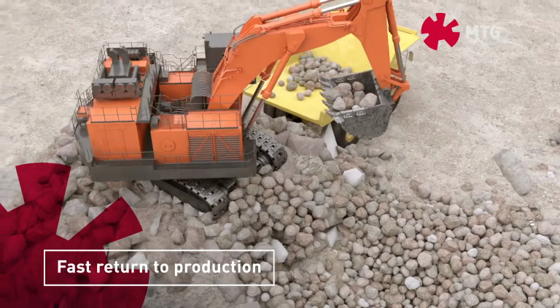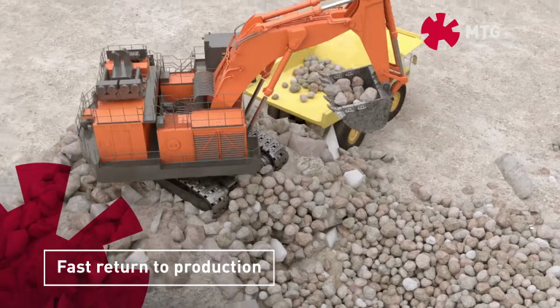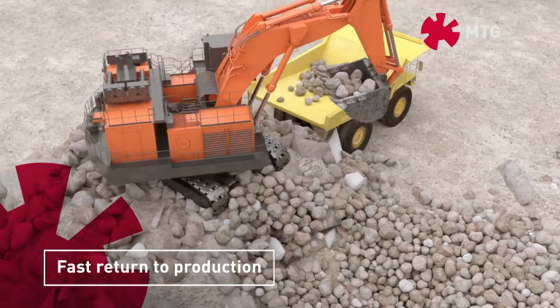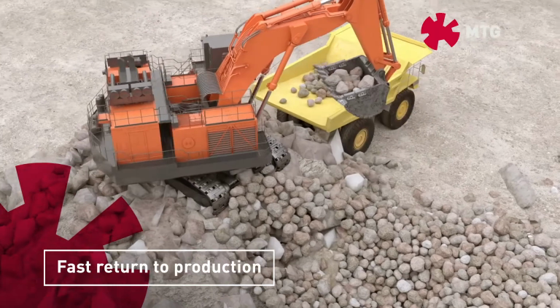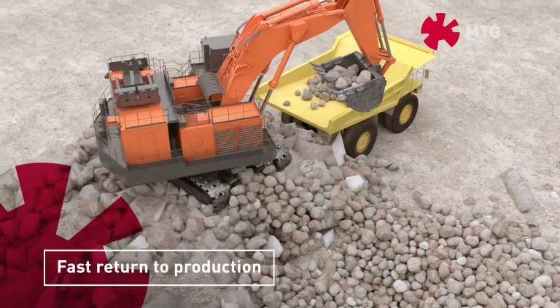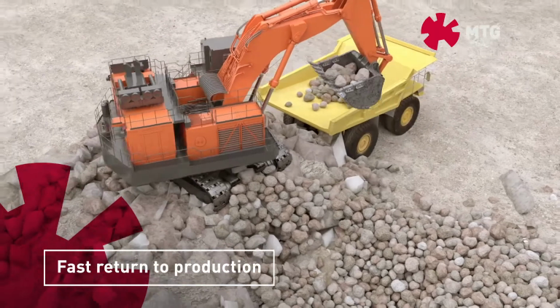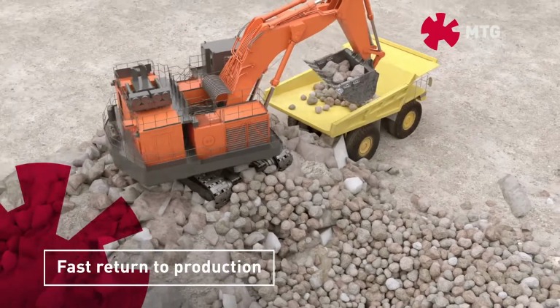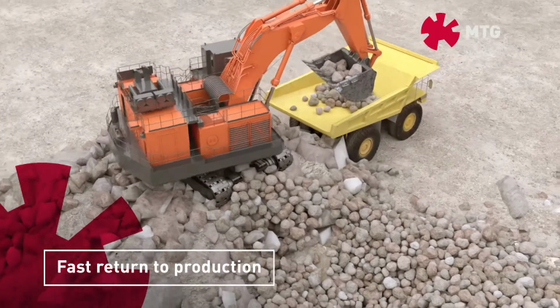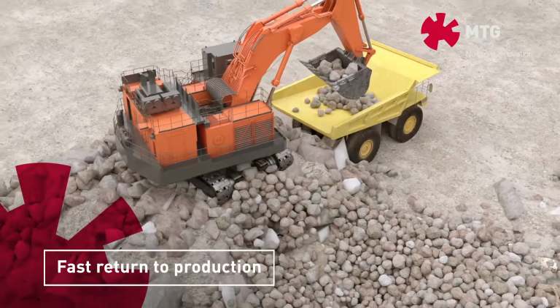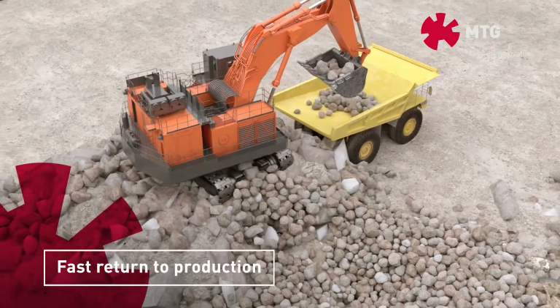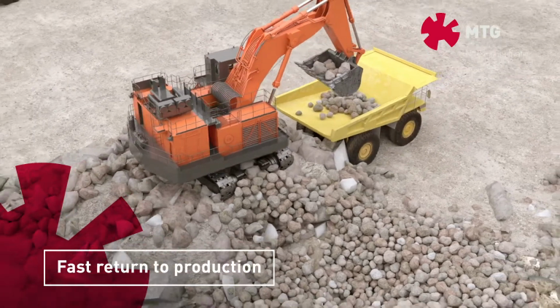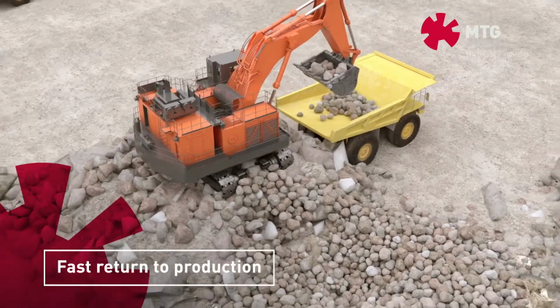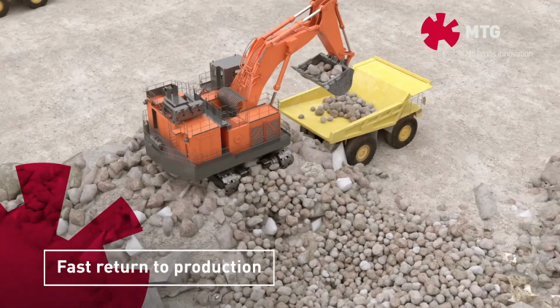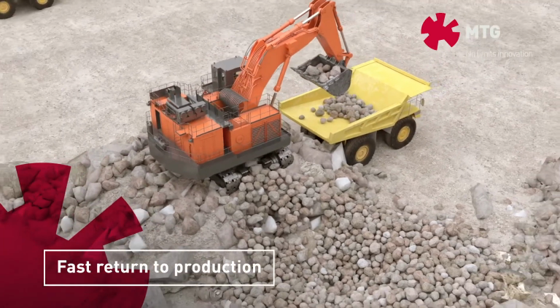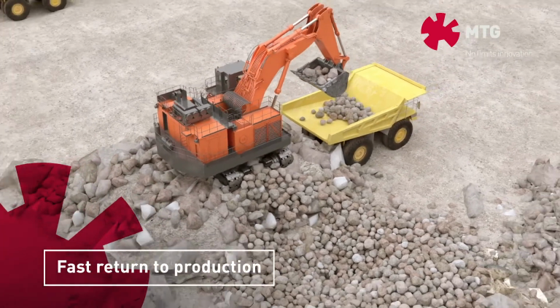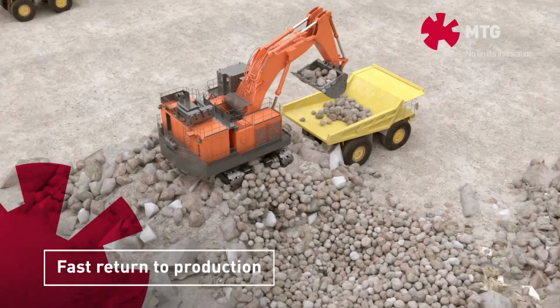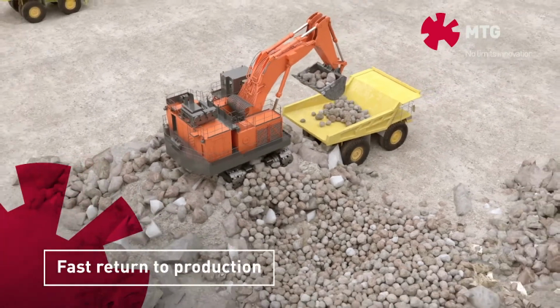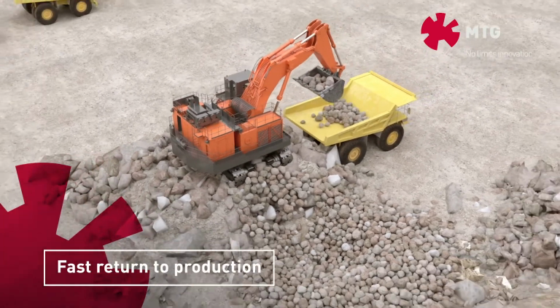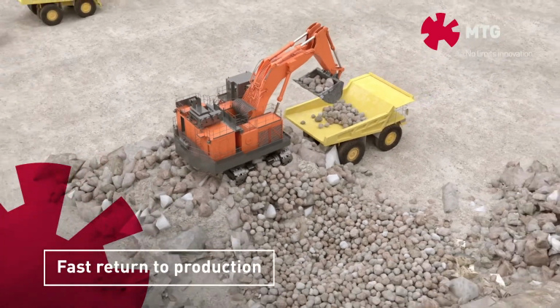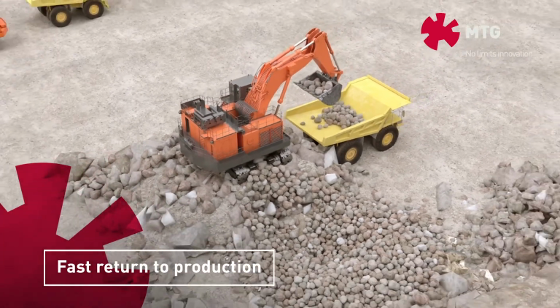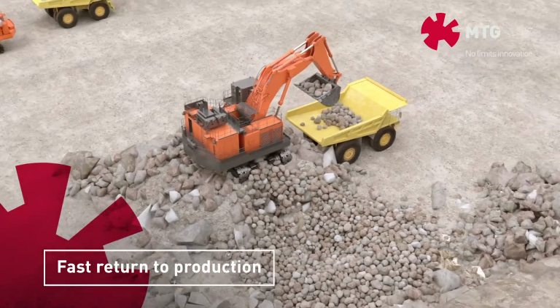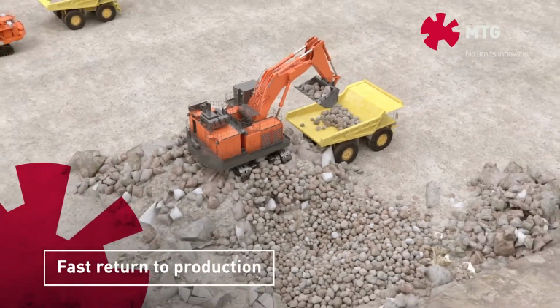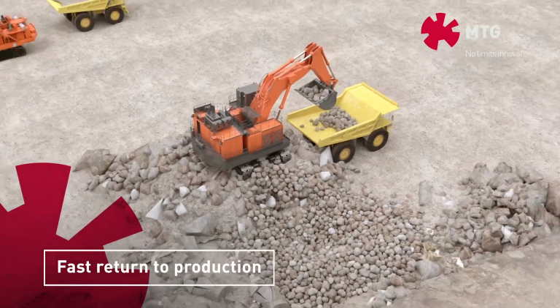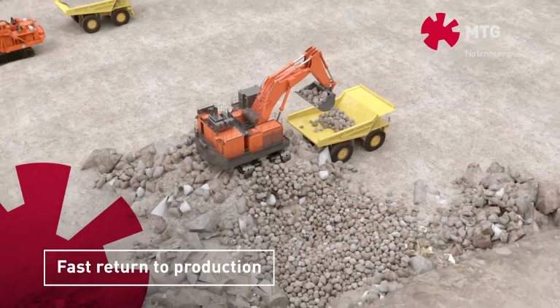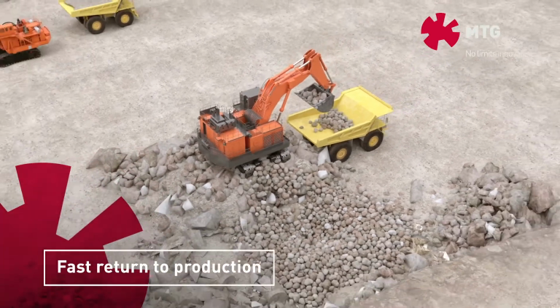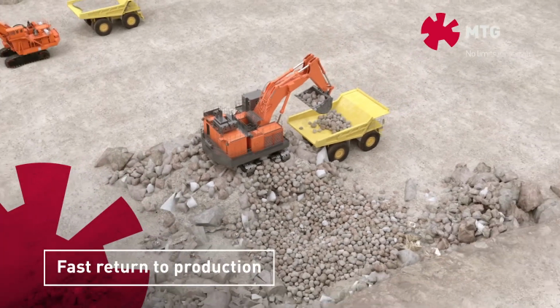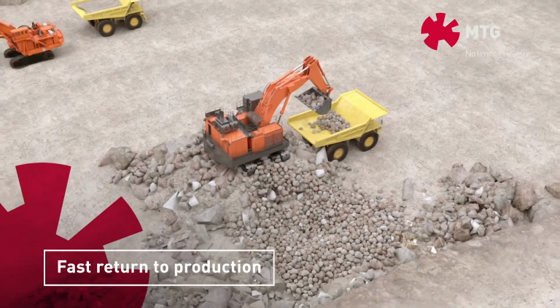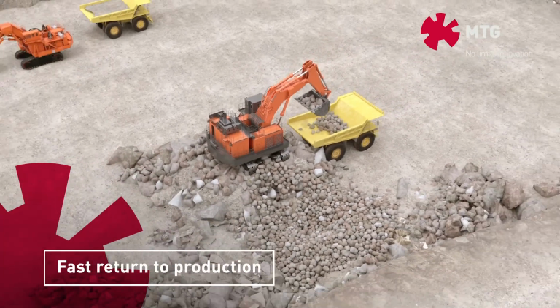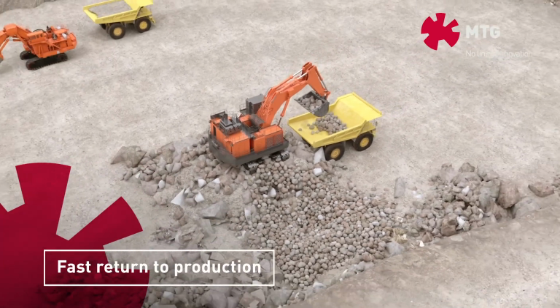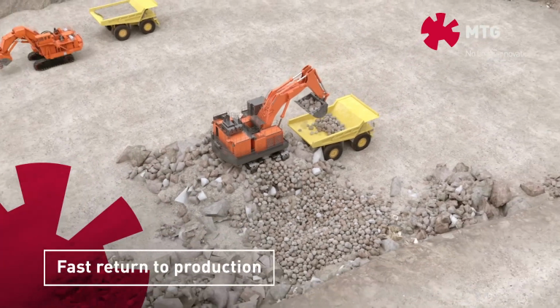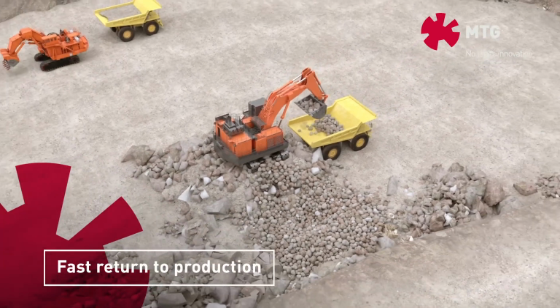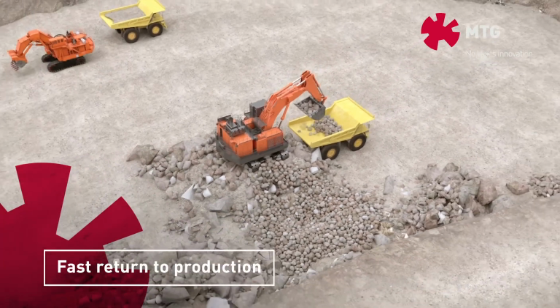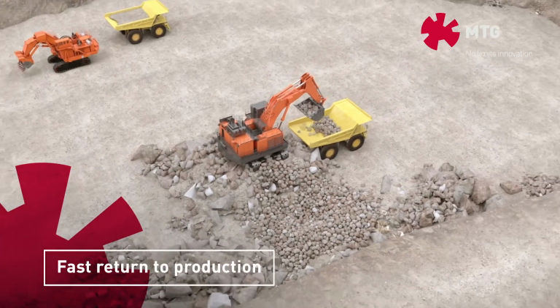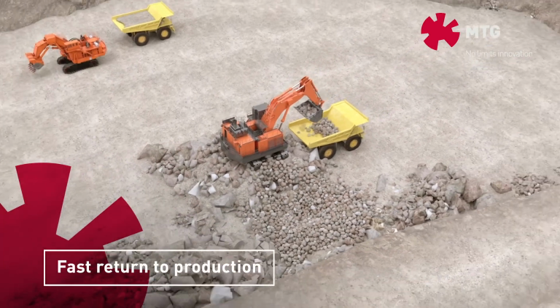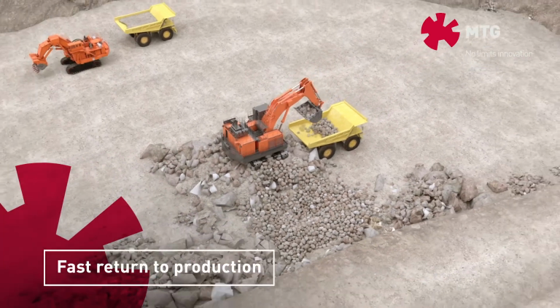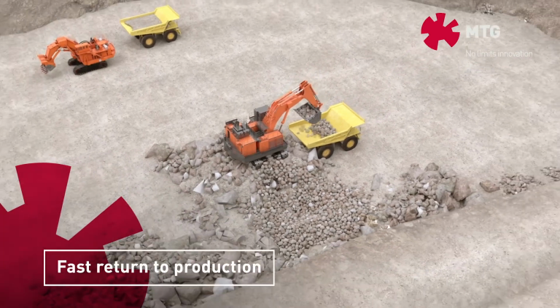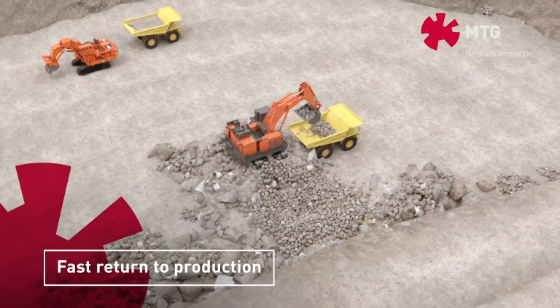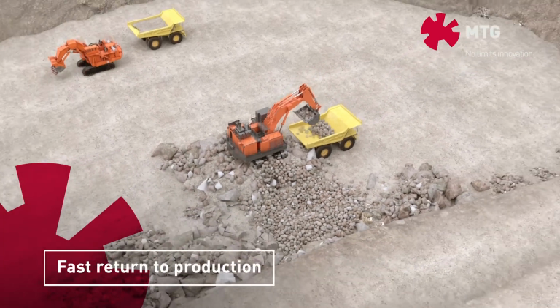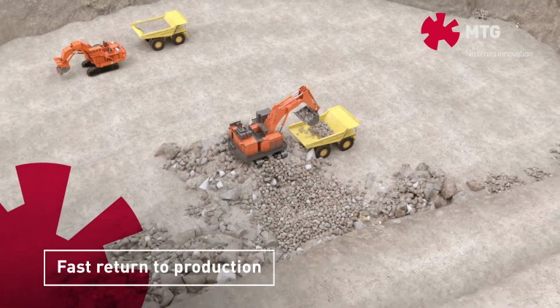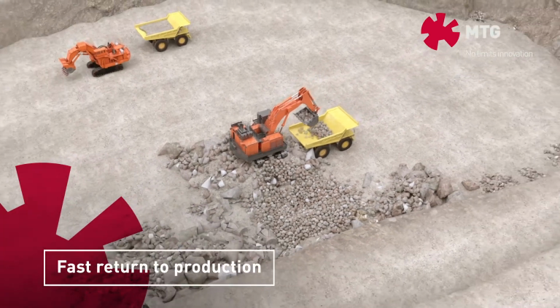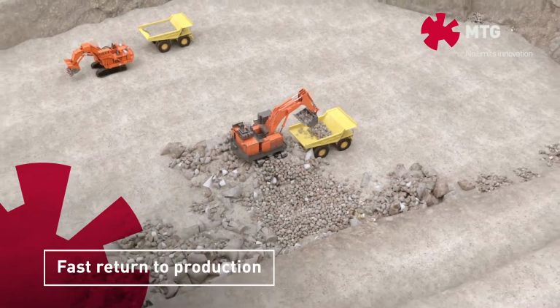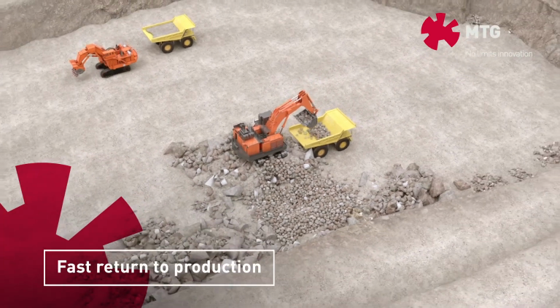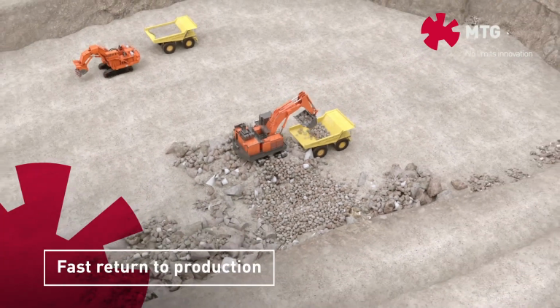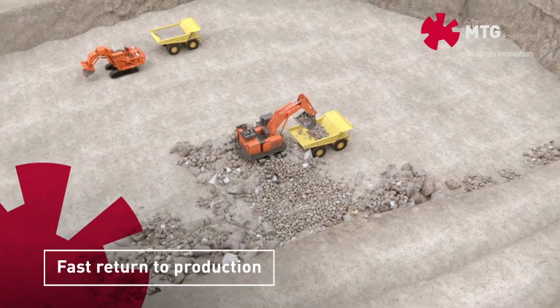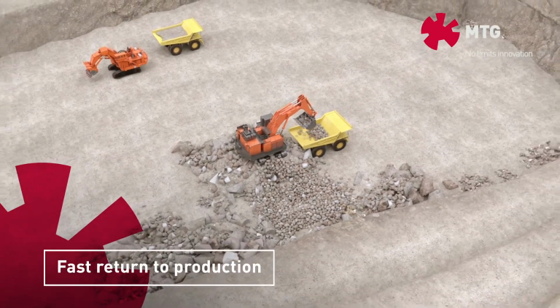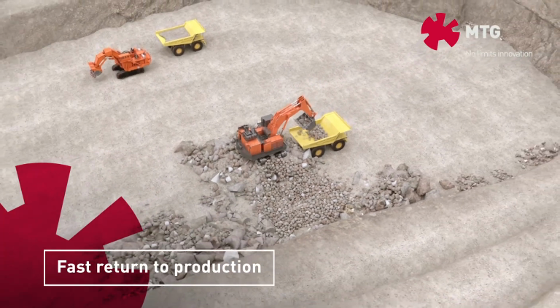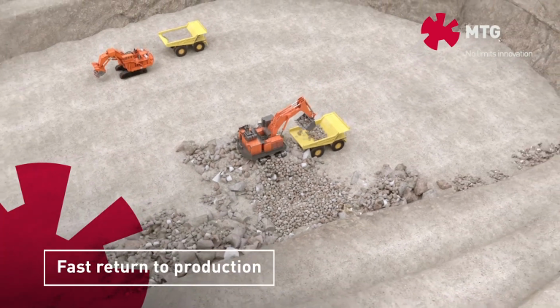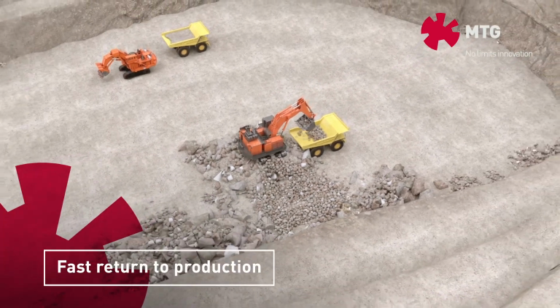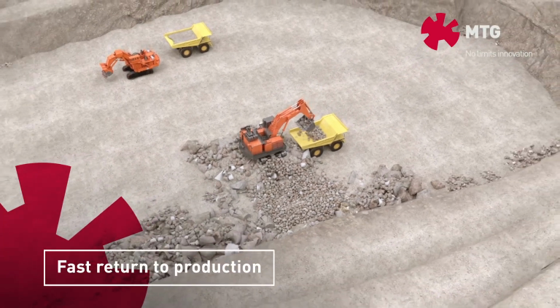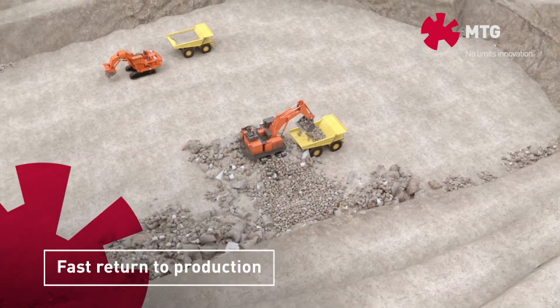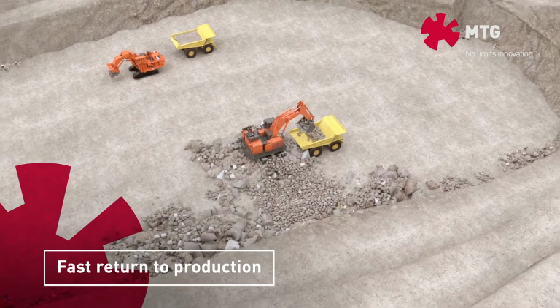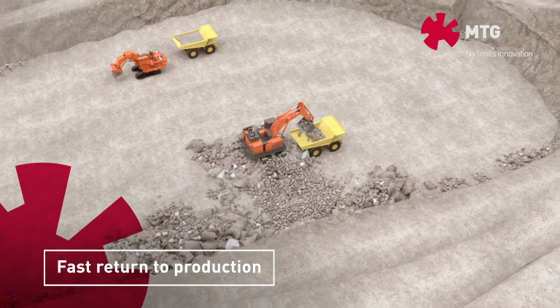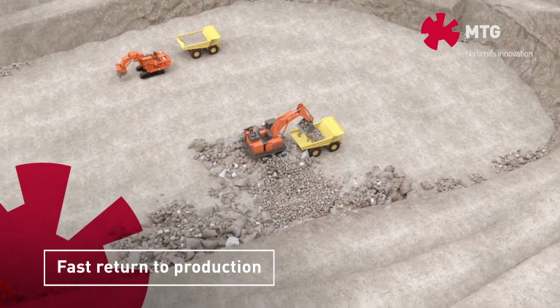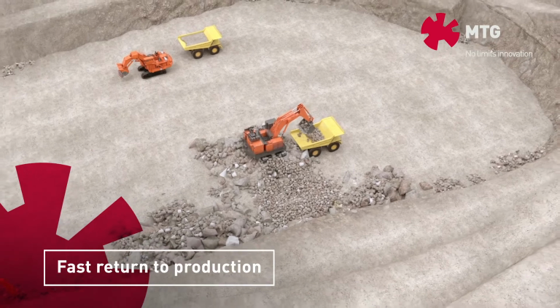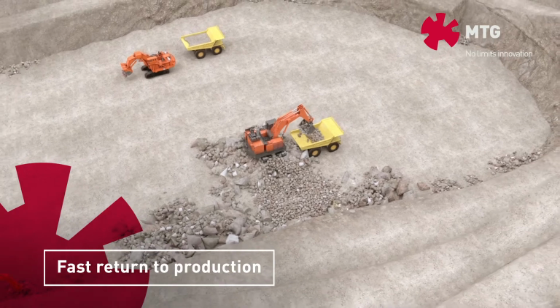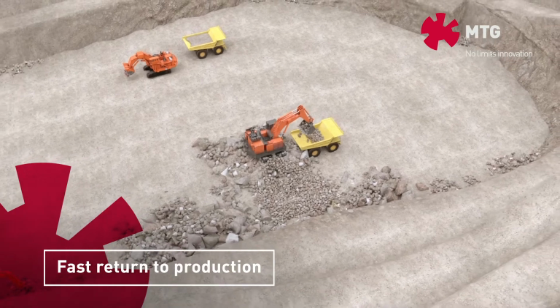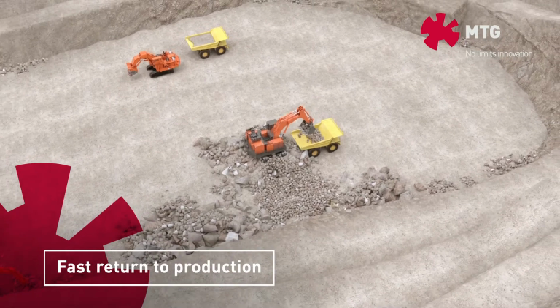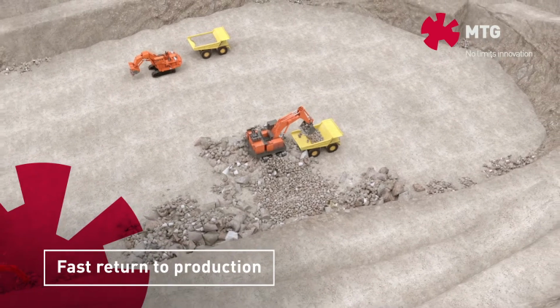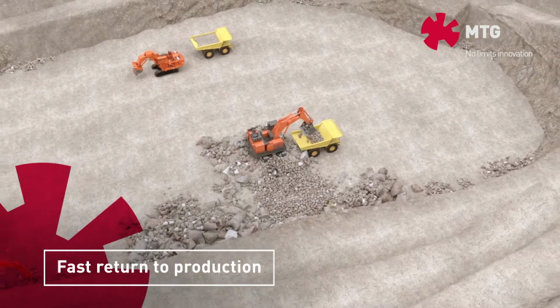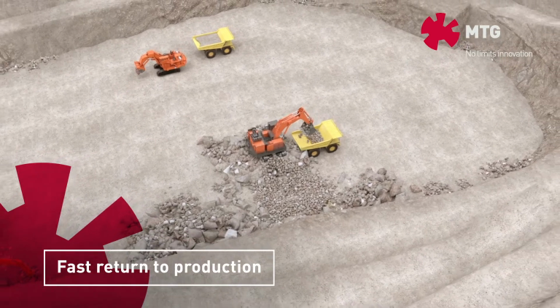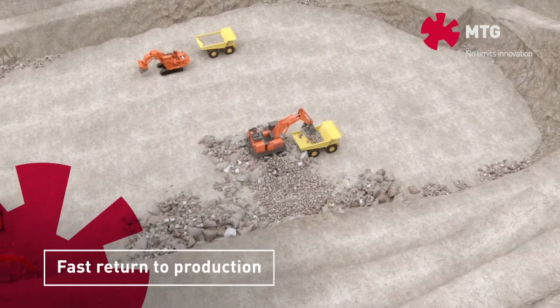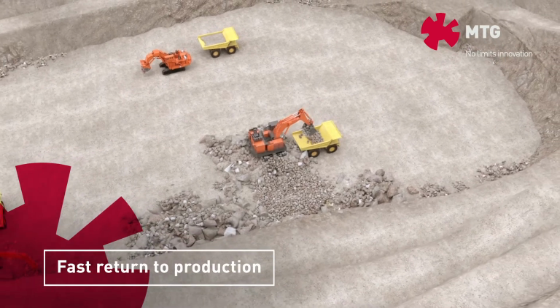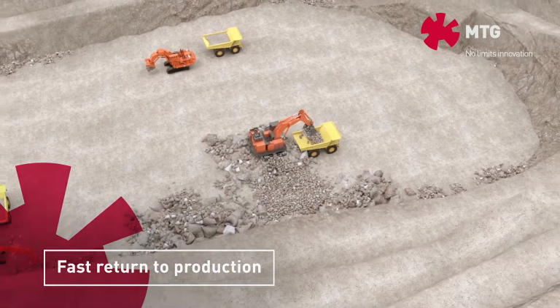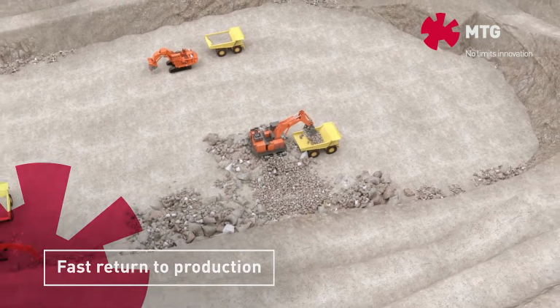Immediate detection and quick measures finally allow a rapid recommencement of mining operations.